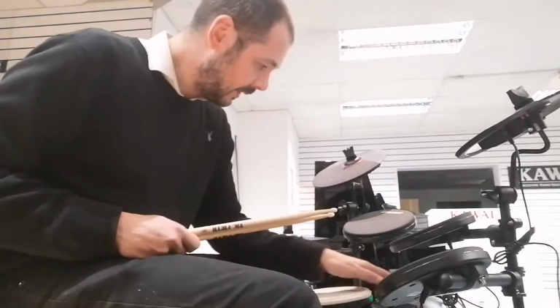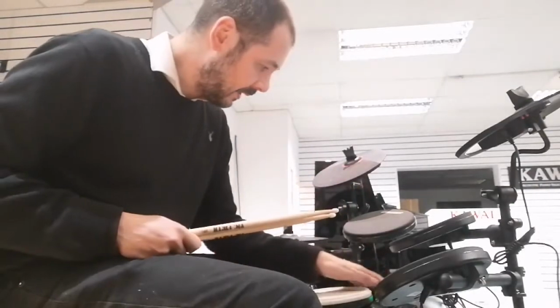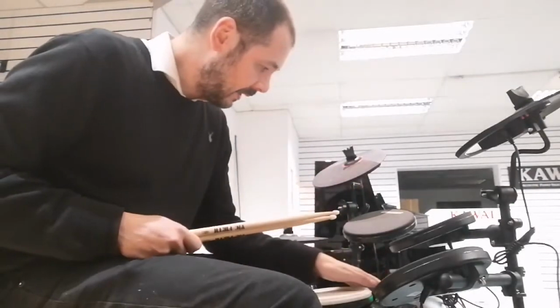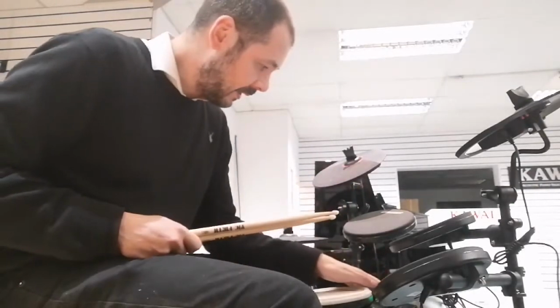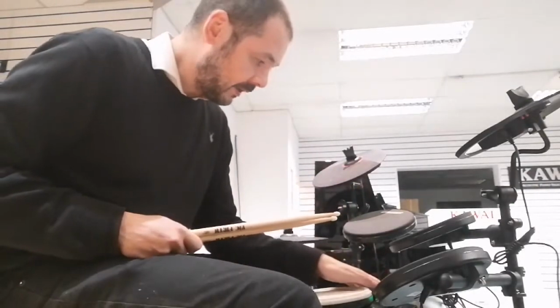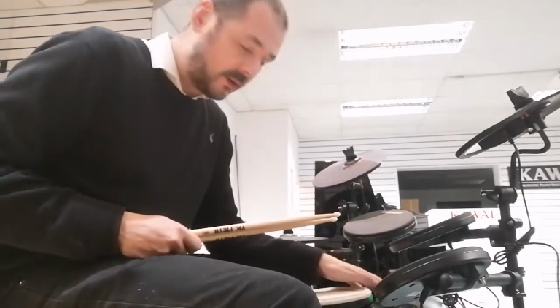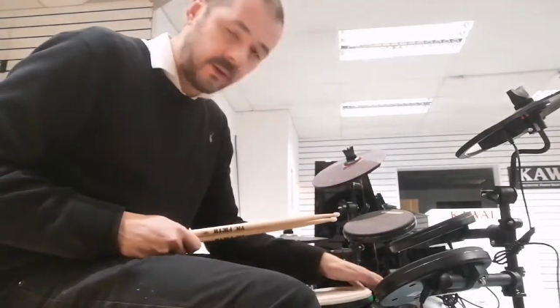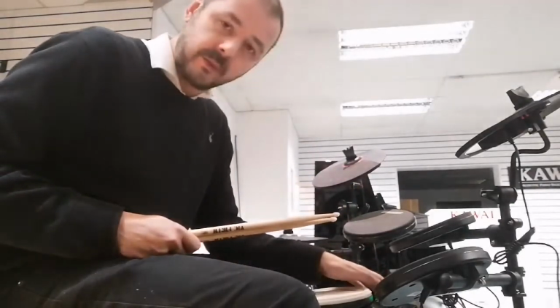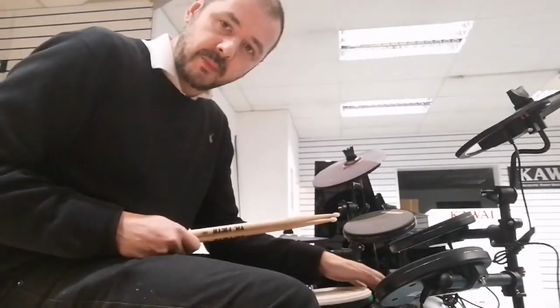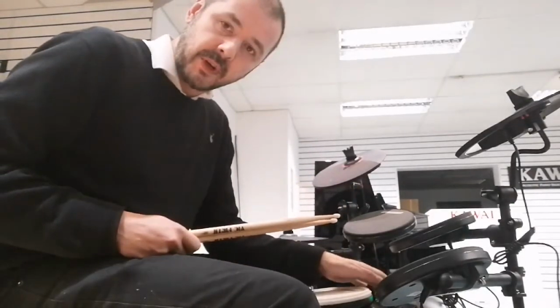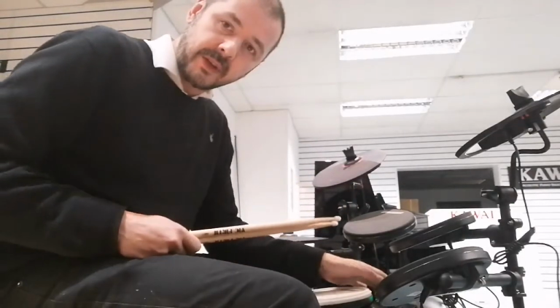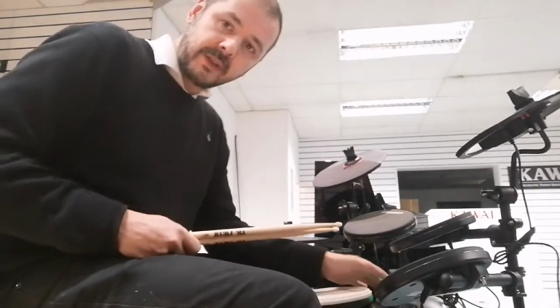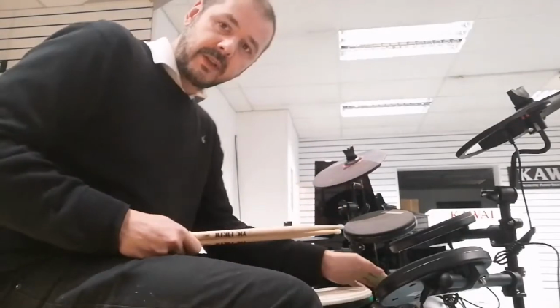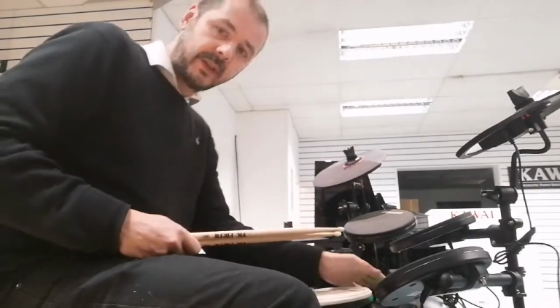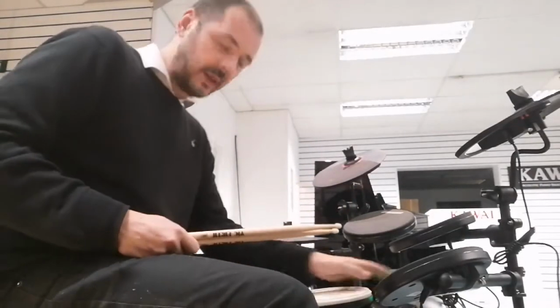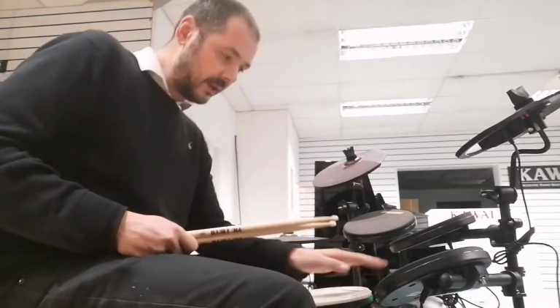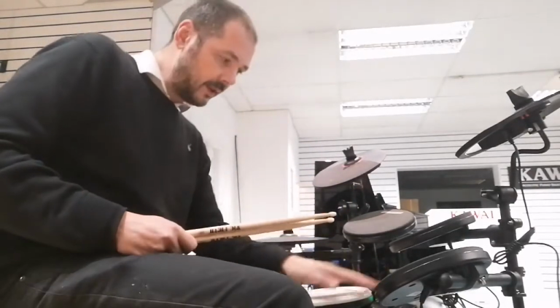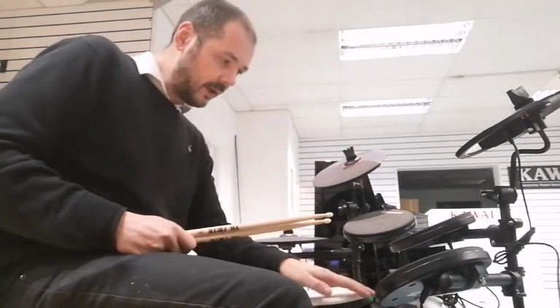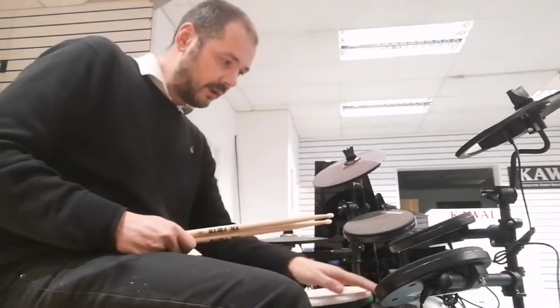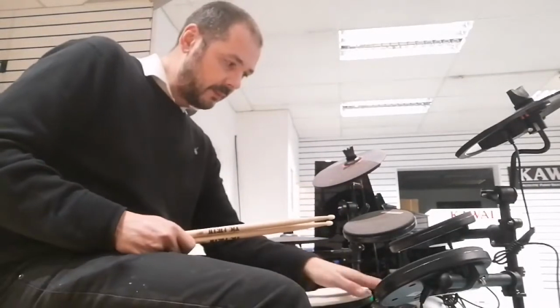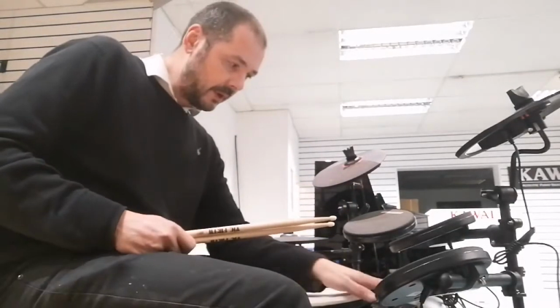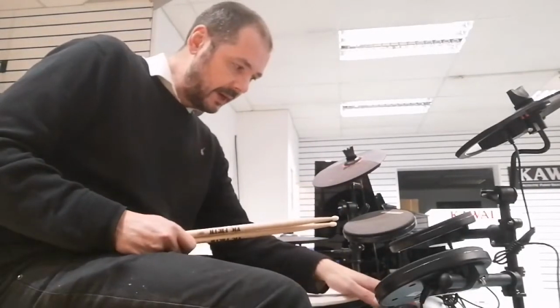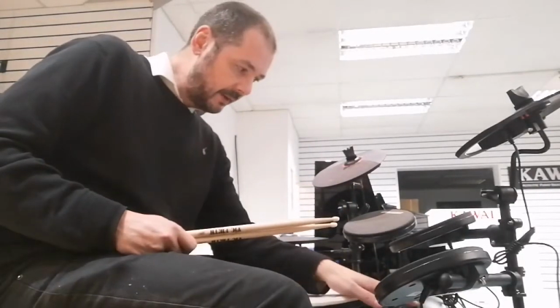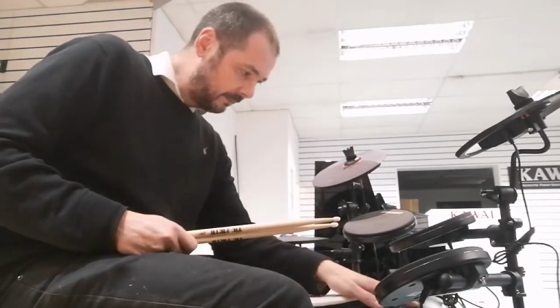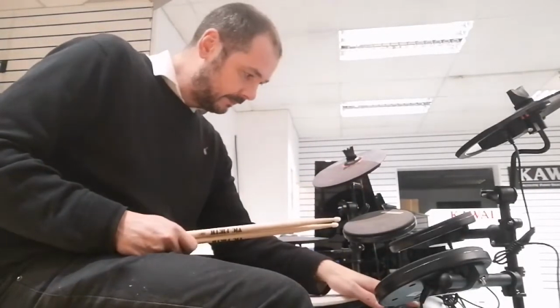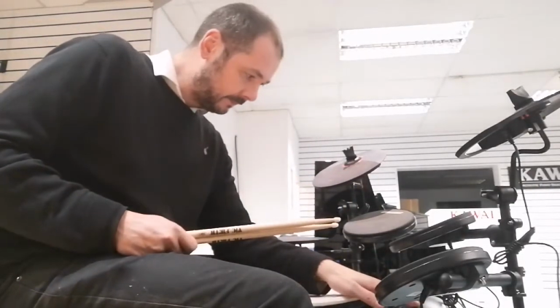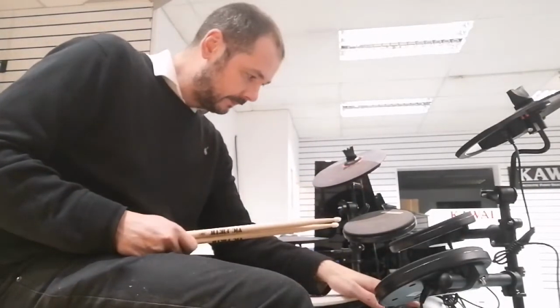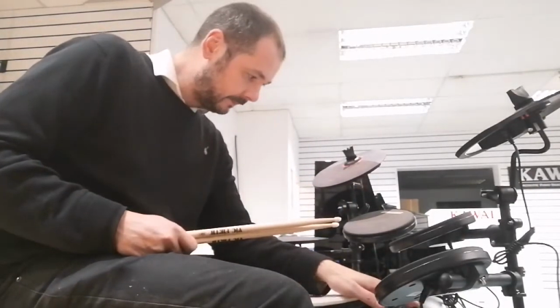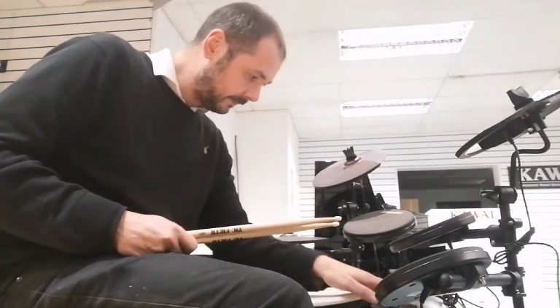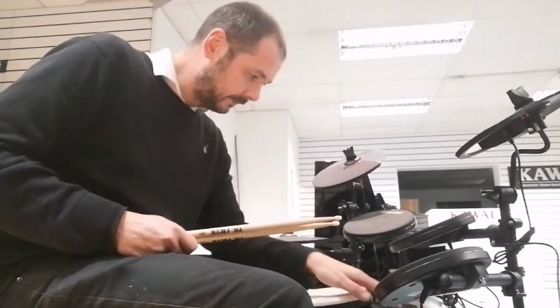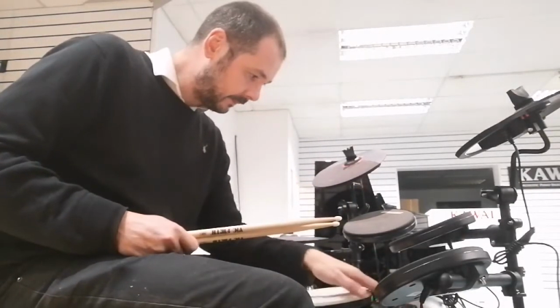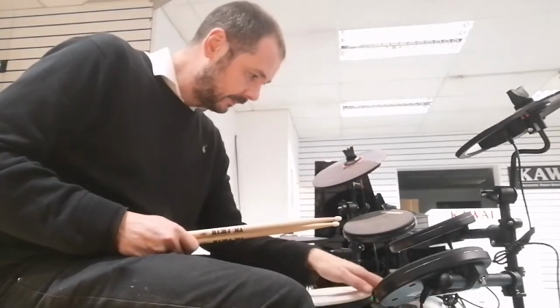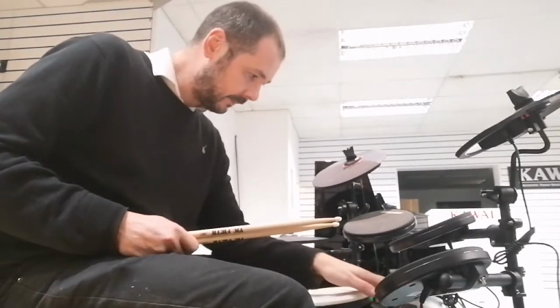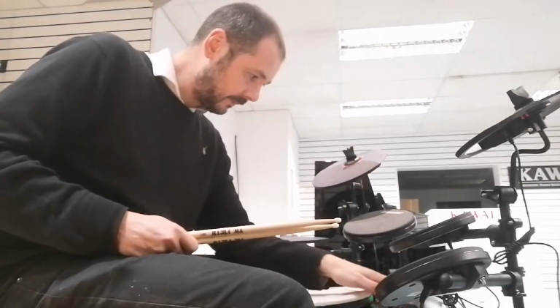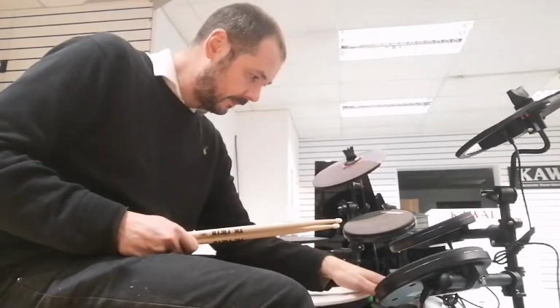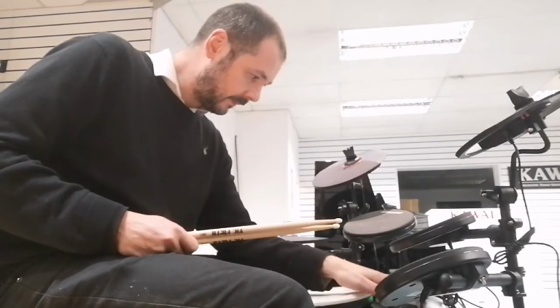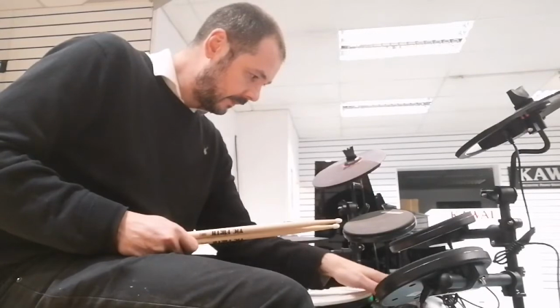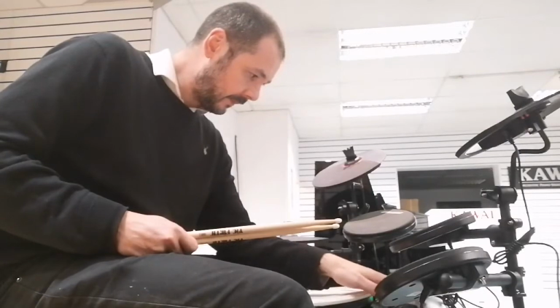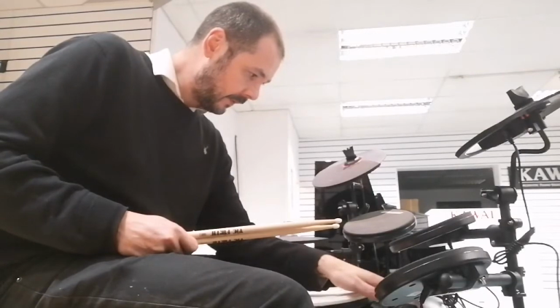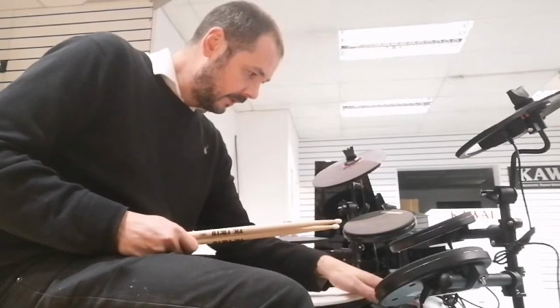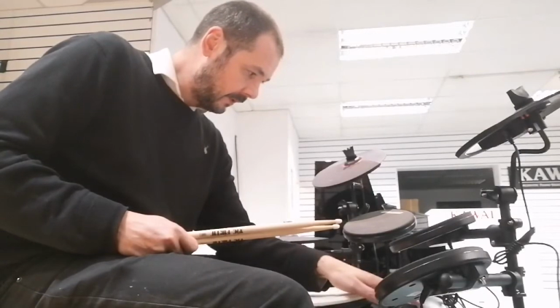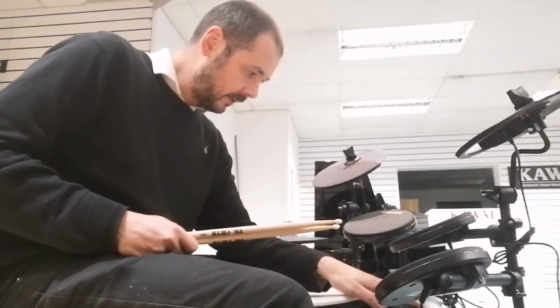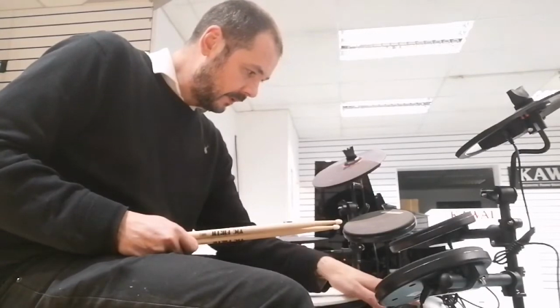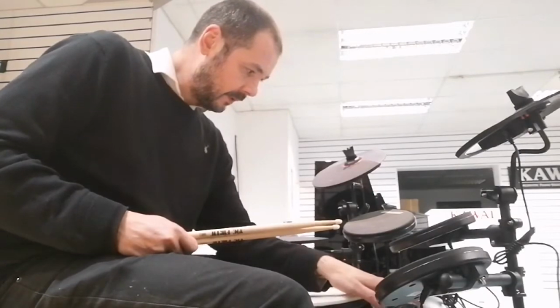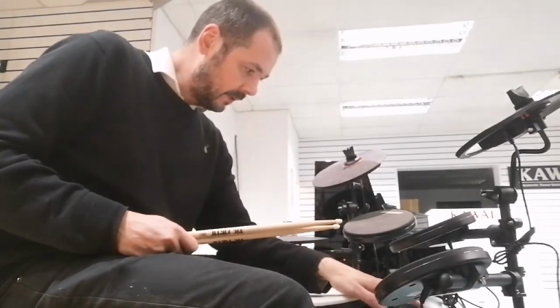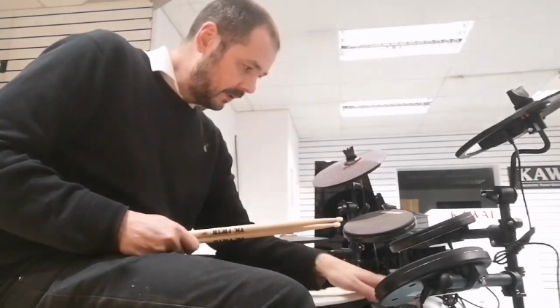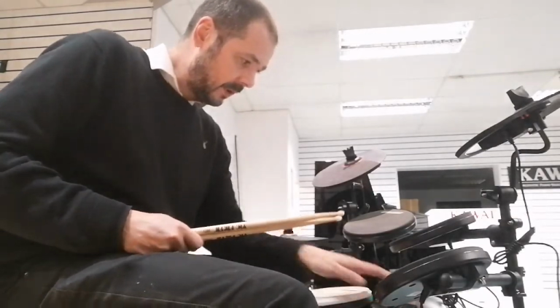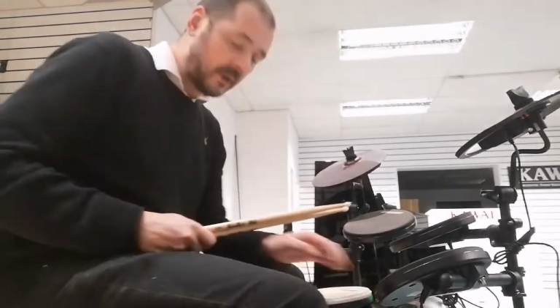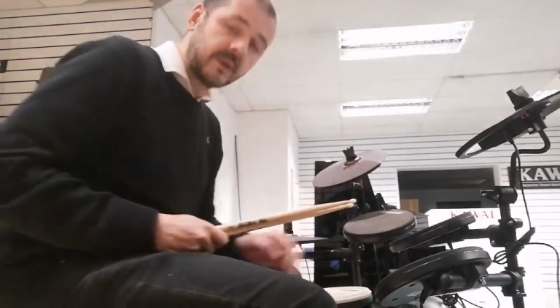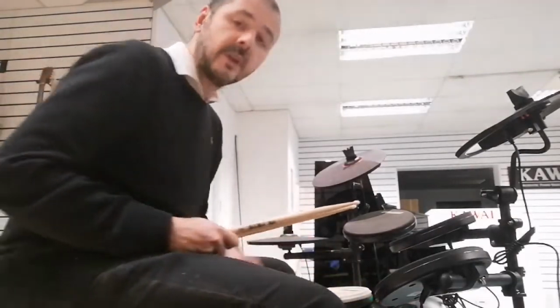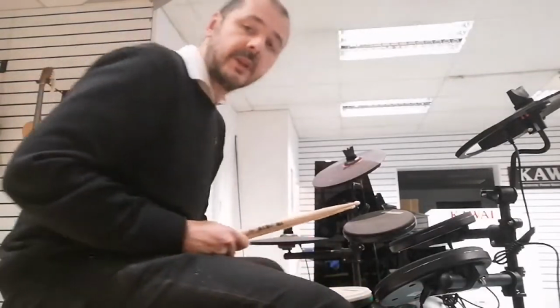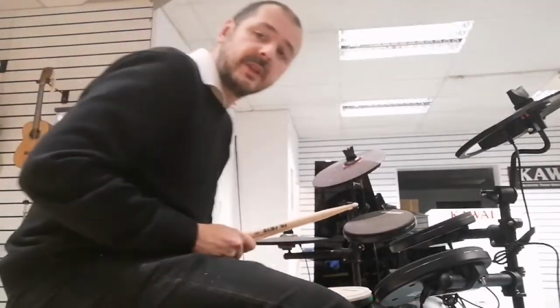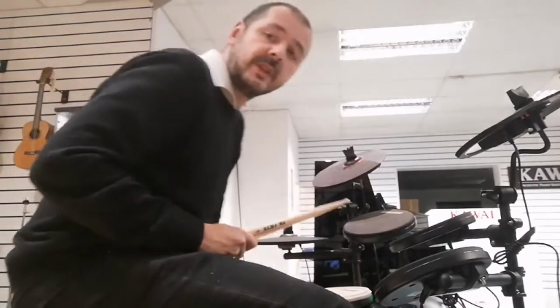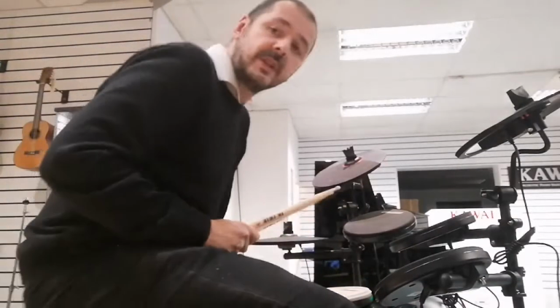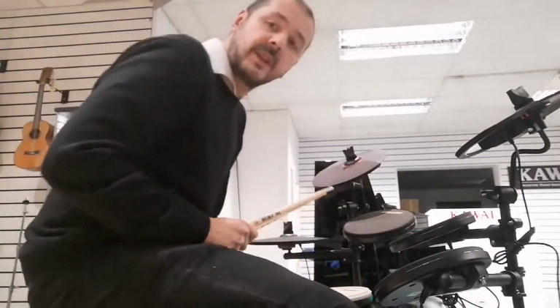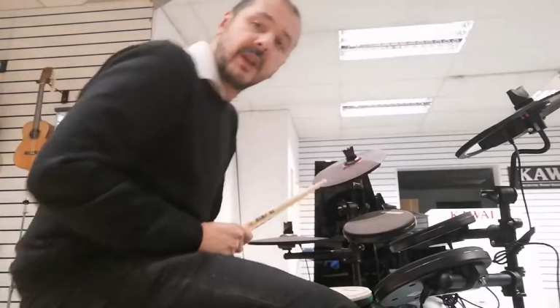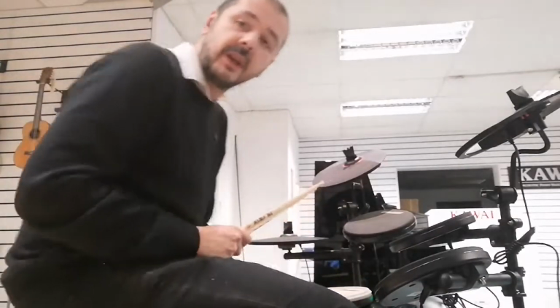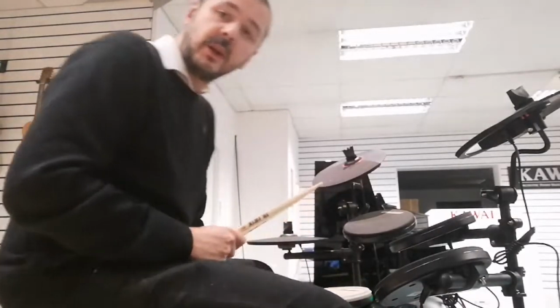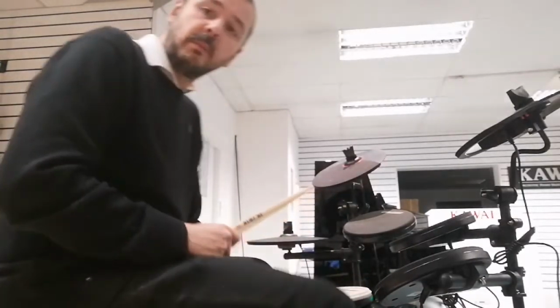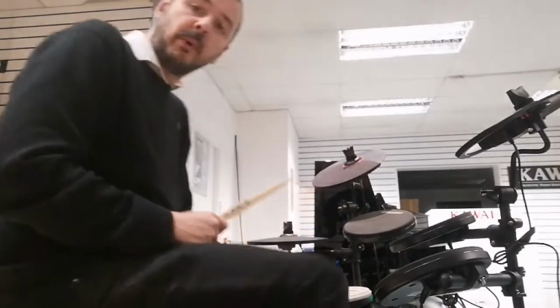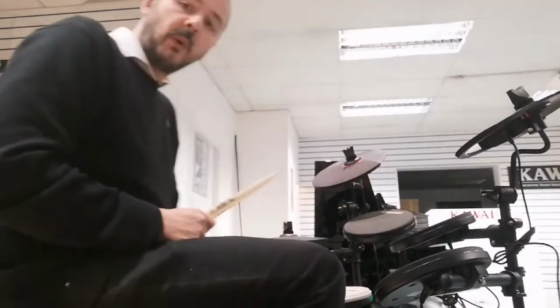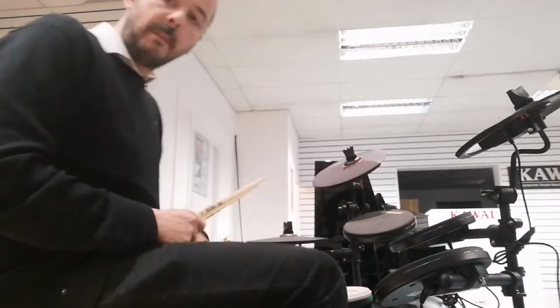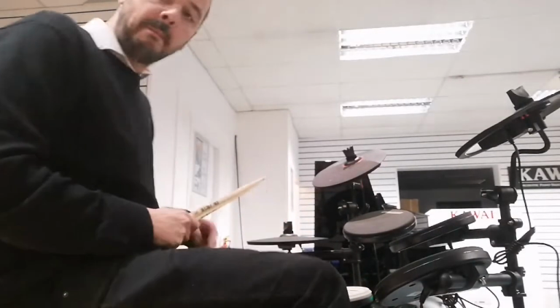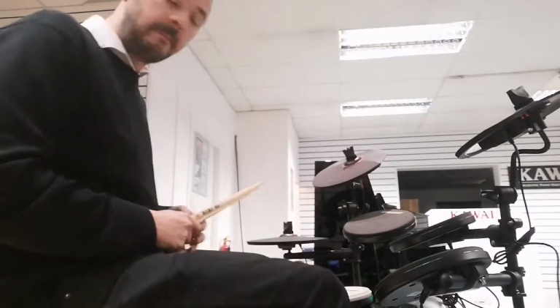I'm just going to play a few little runs and beats on the preset kits for you. Just press kit there on the brain. So this is kit number one.